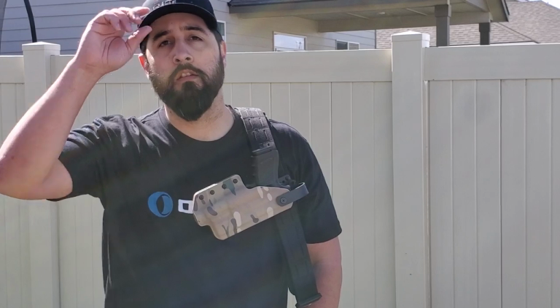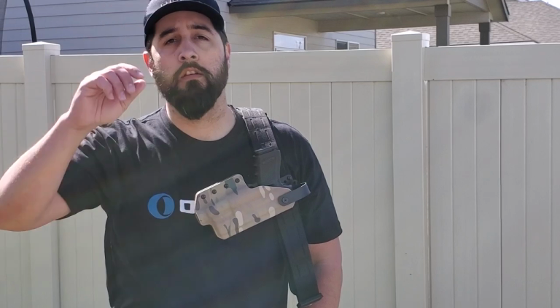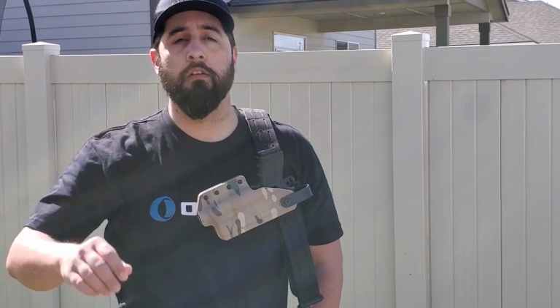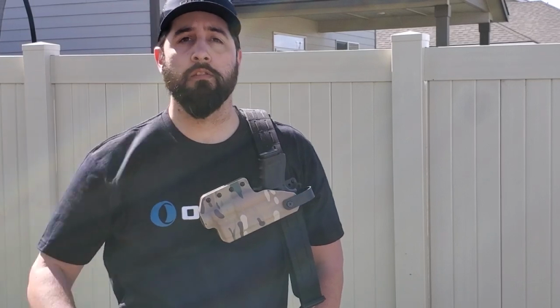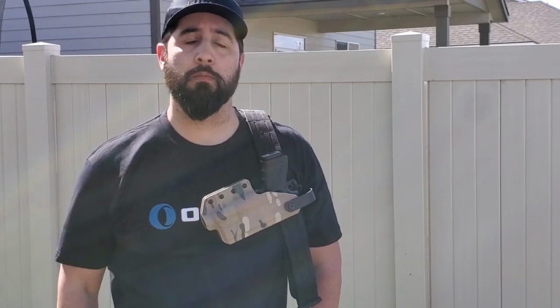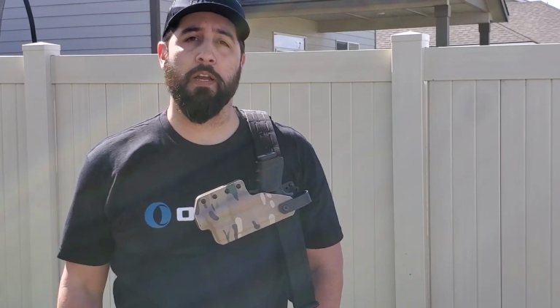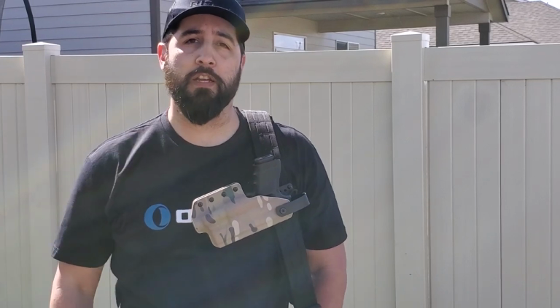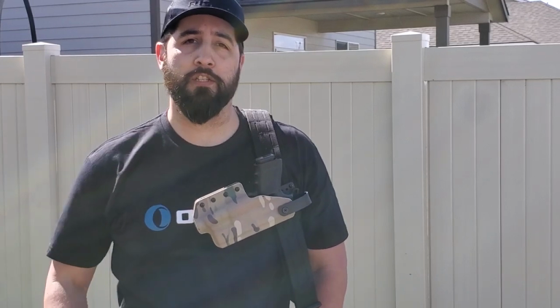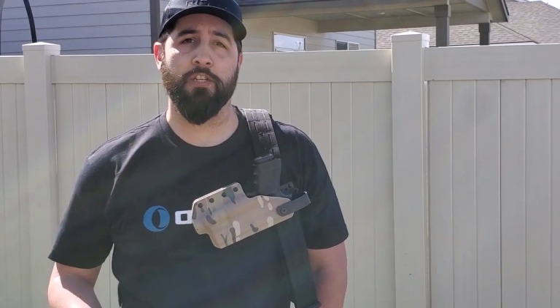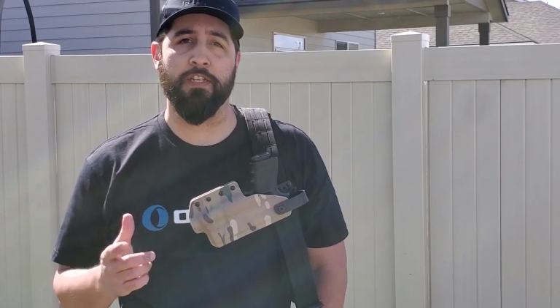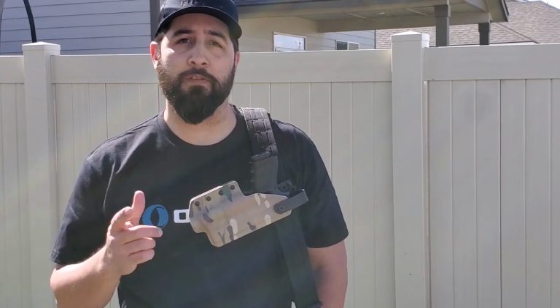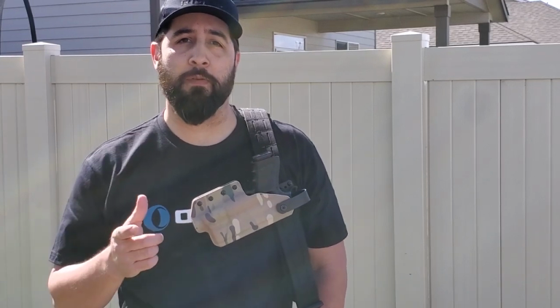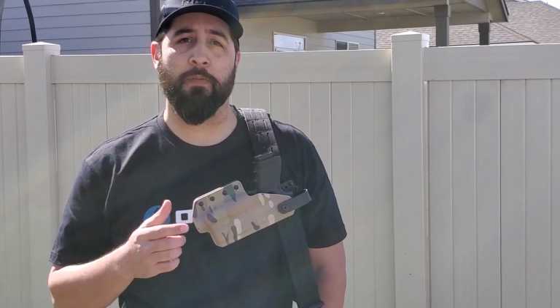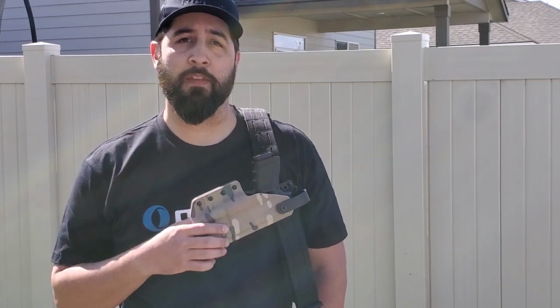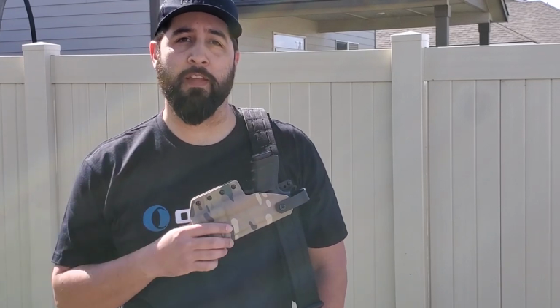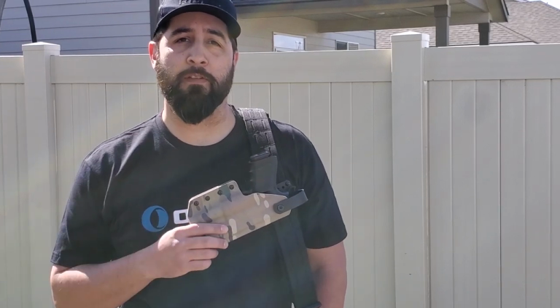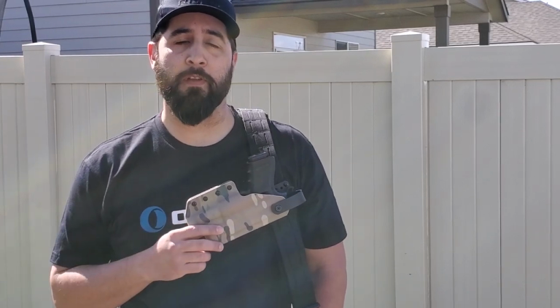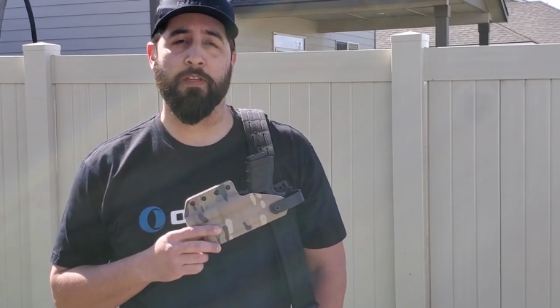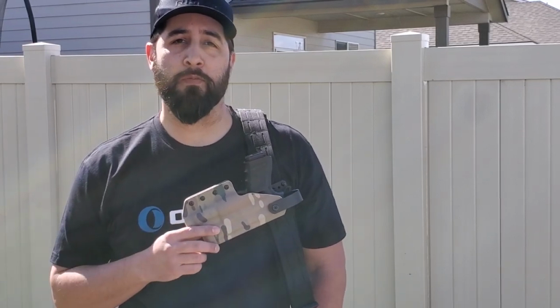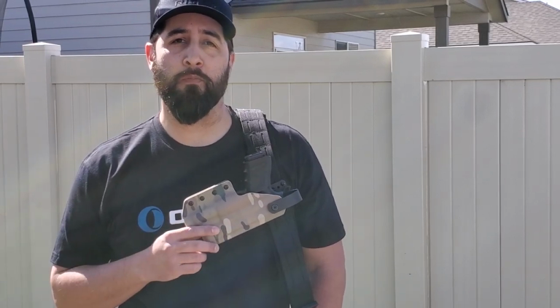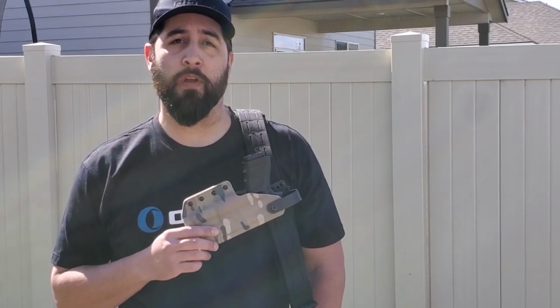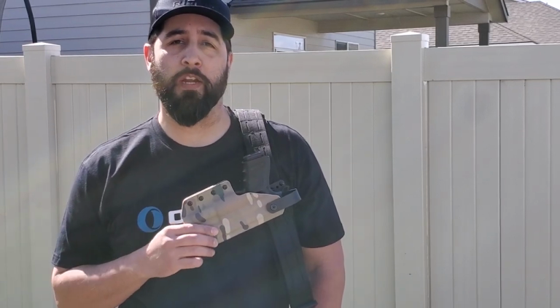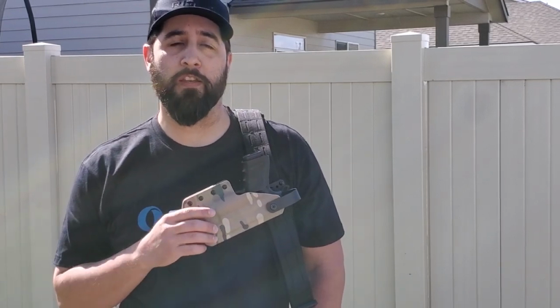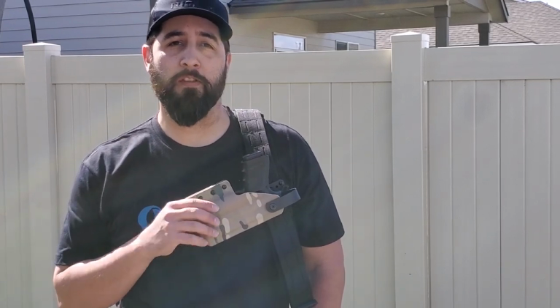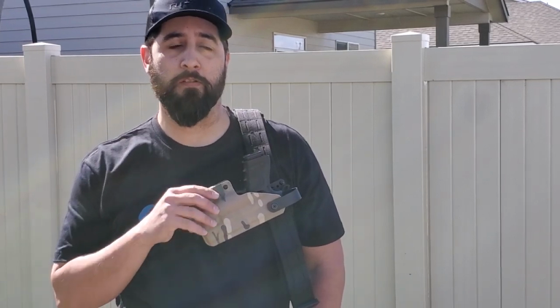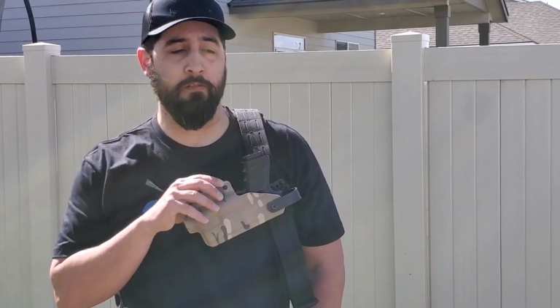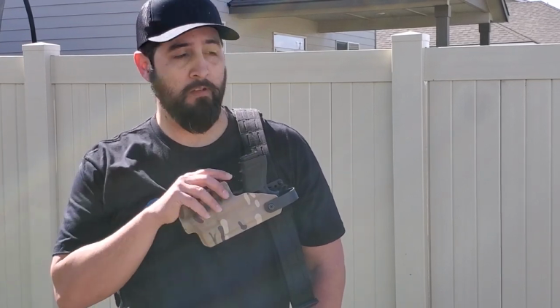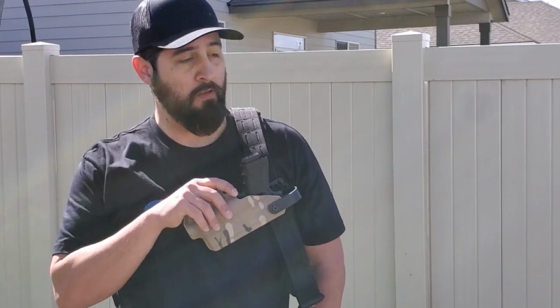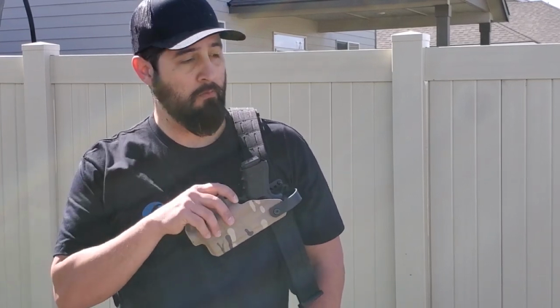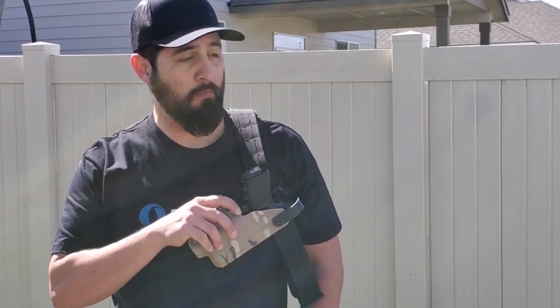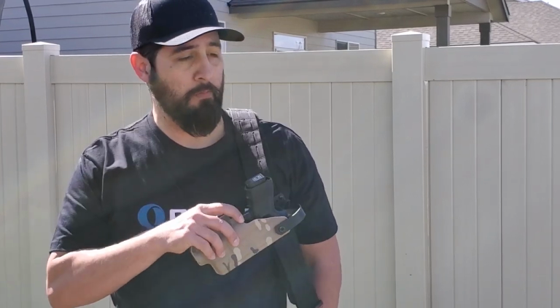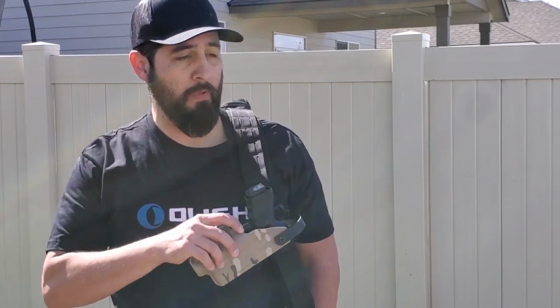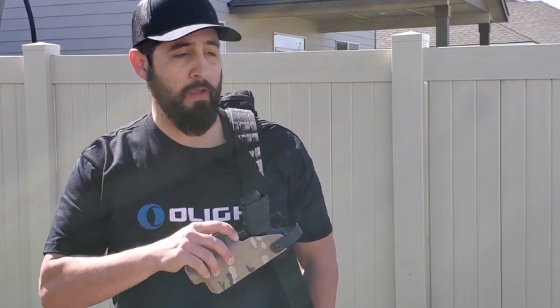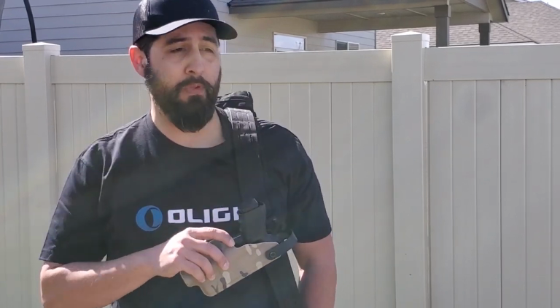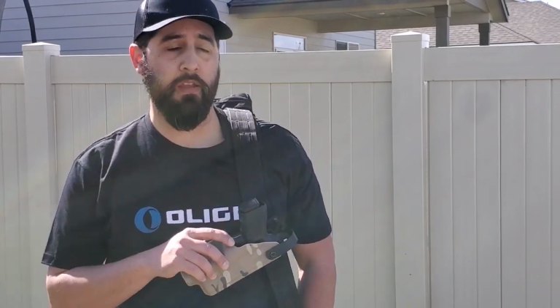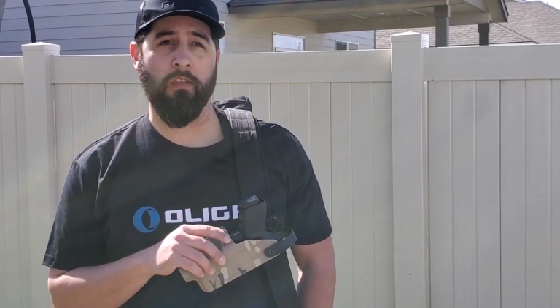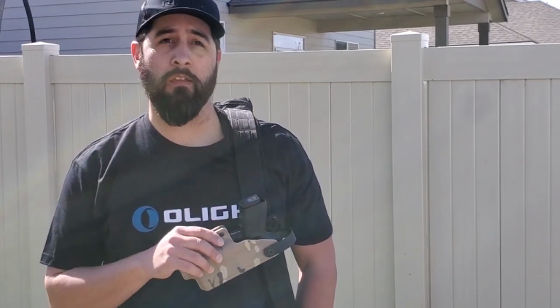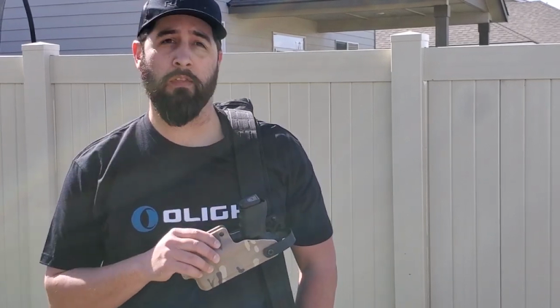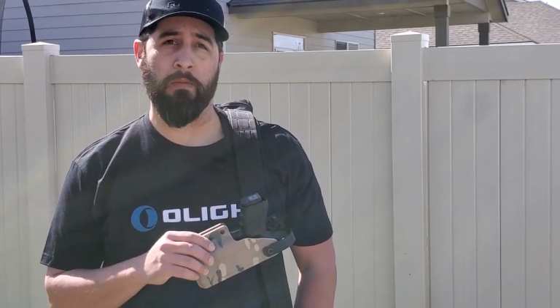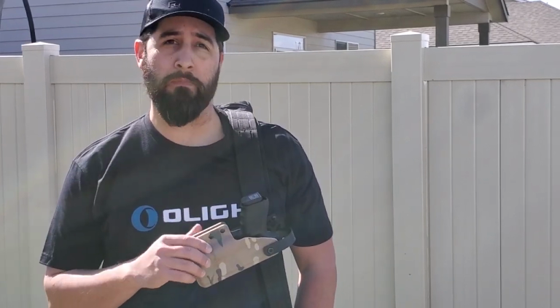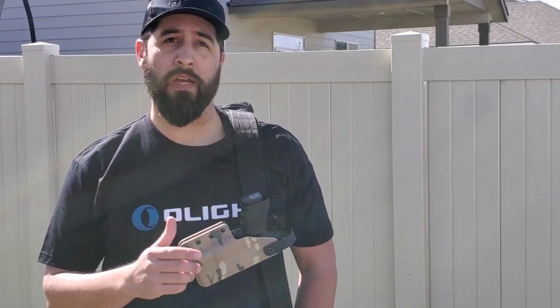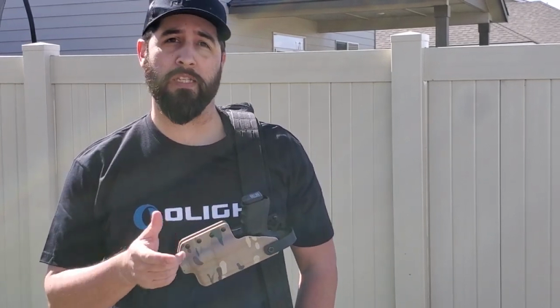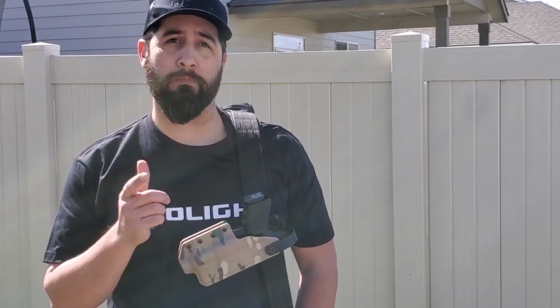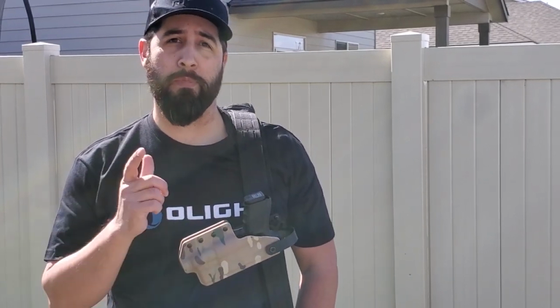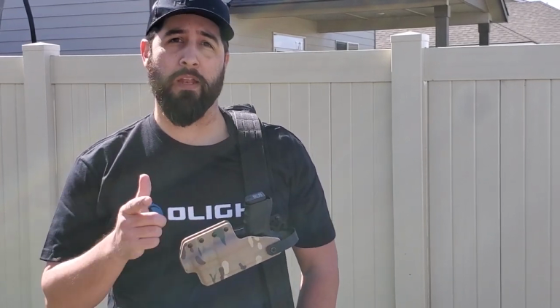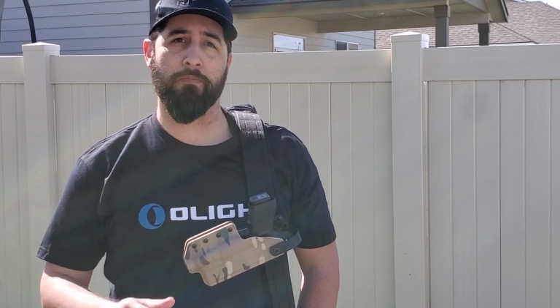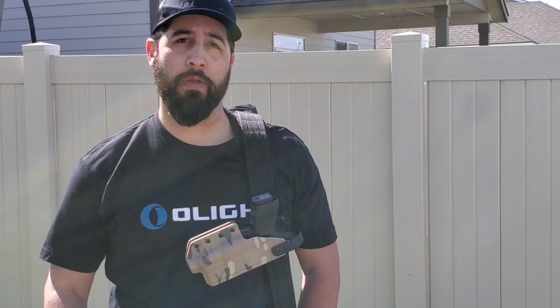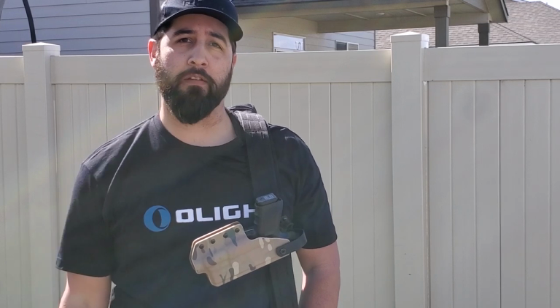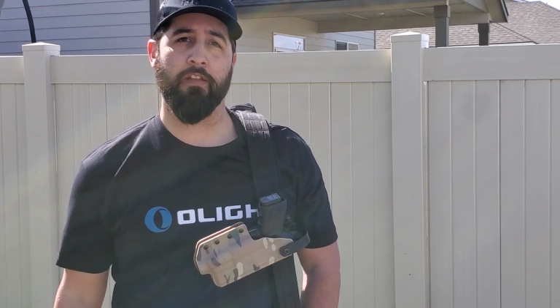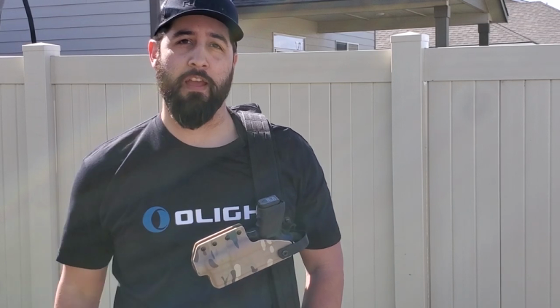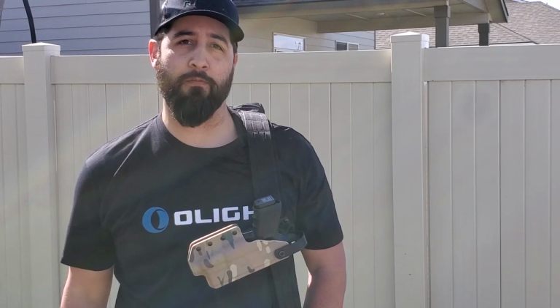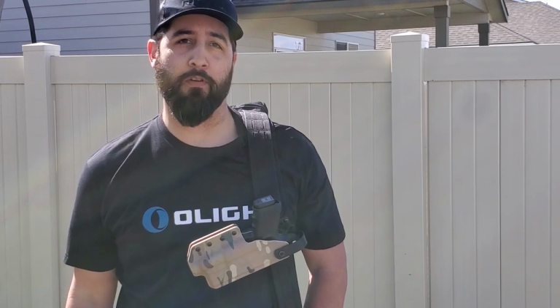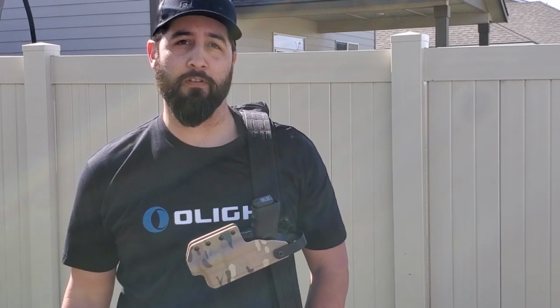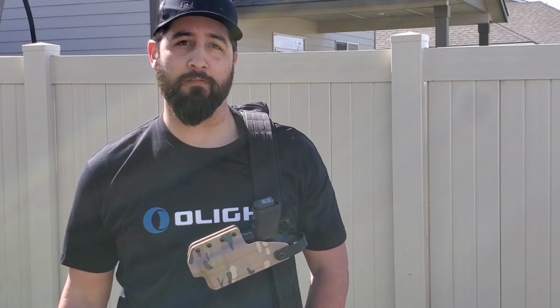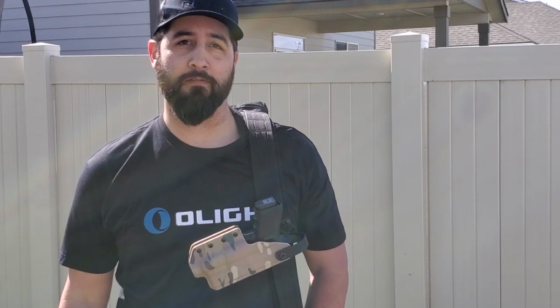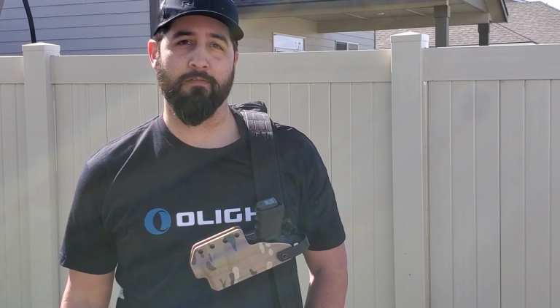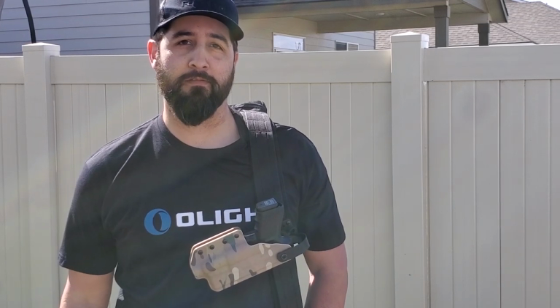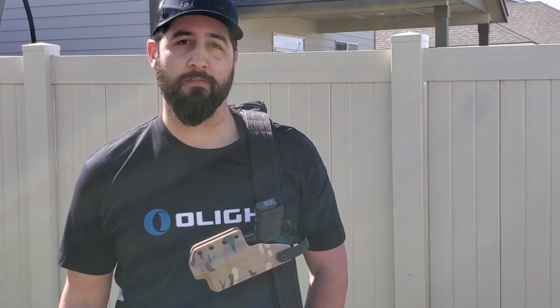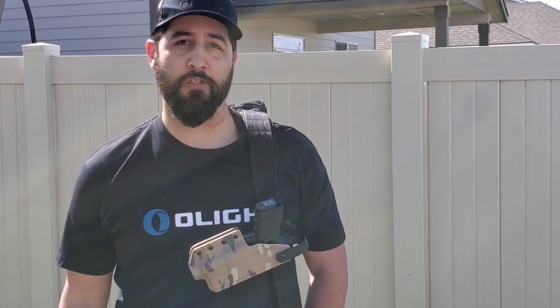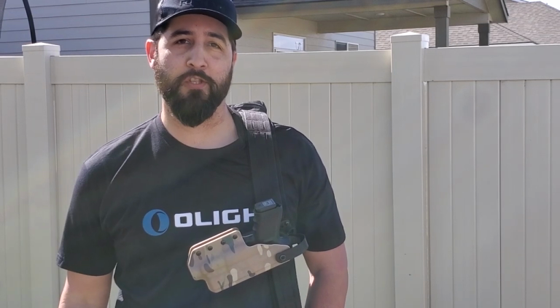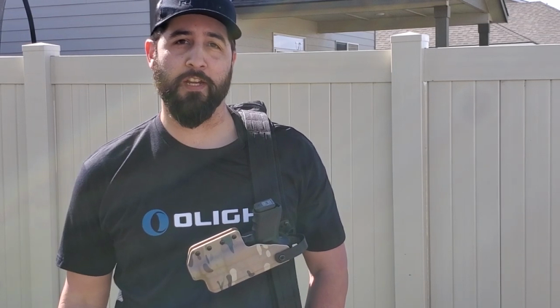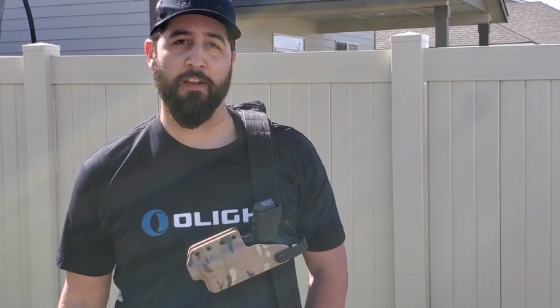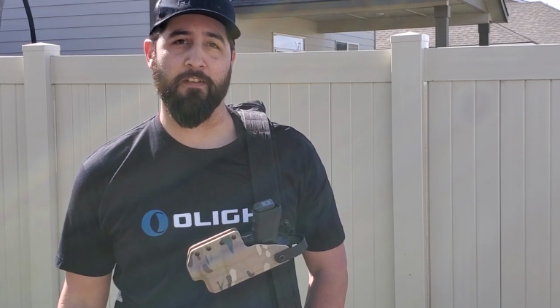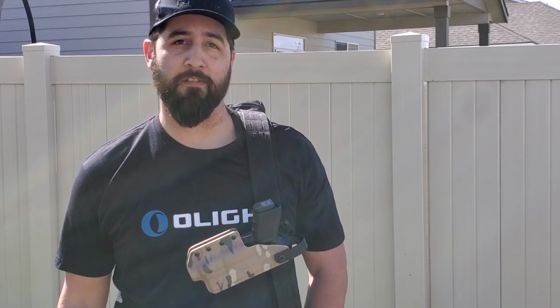What's up guys? Jason from Thinline Defense bringing you what may be the best battle belt ever. Let's check it out.